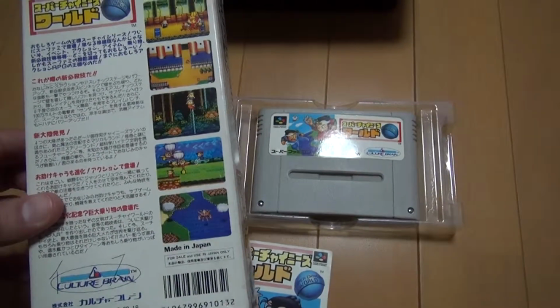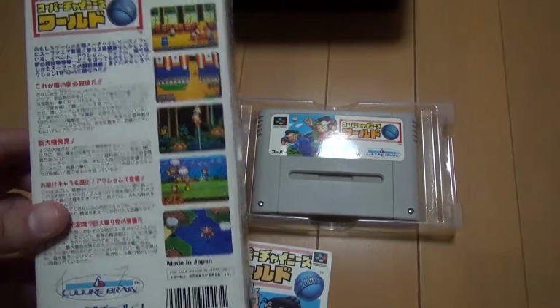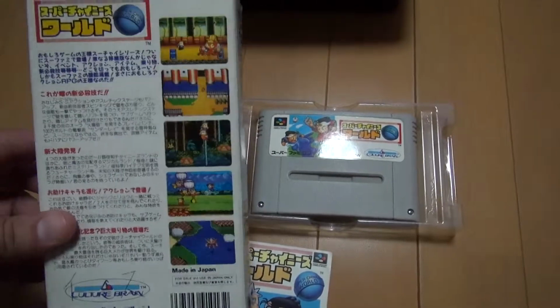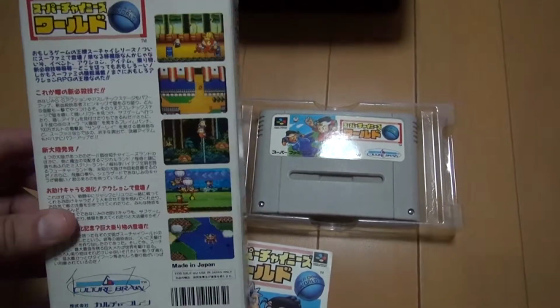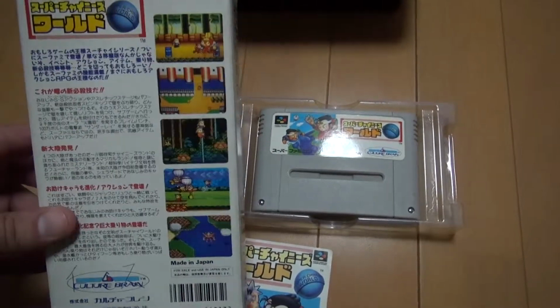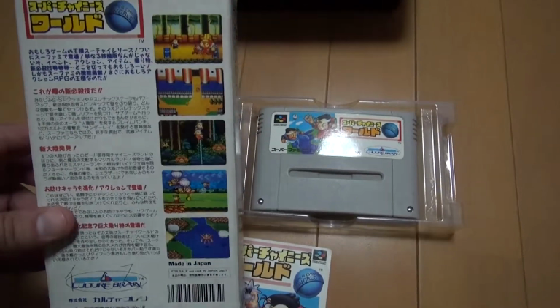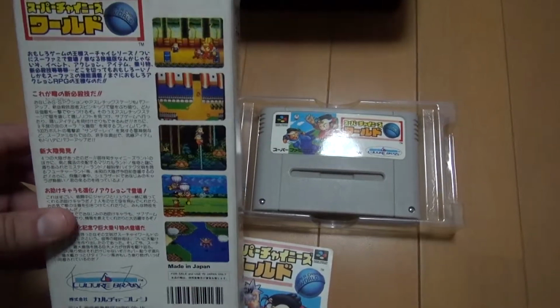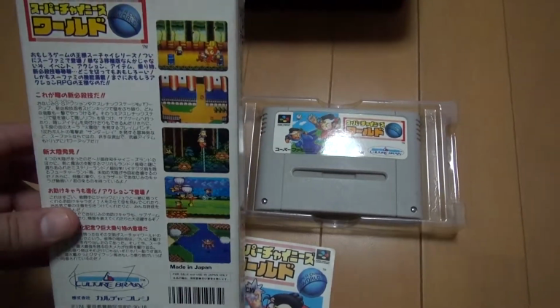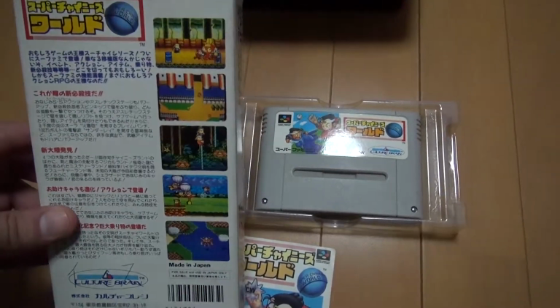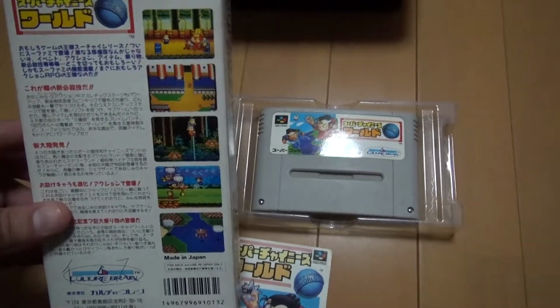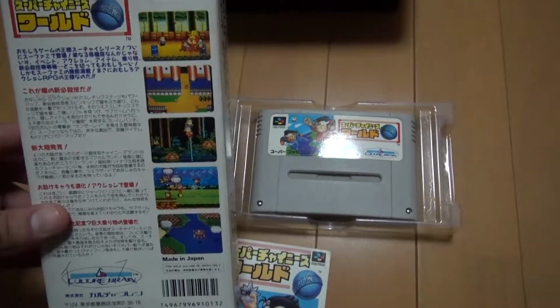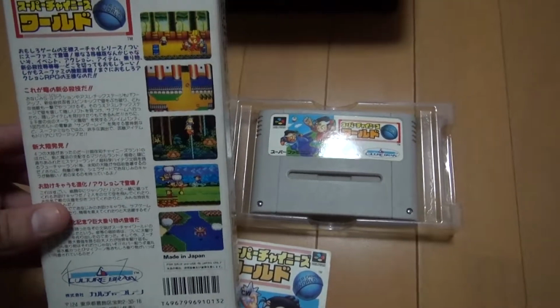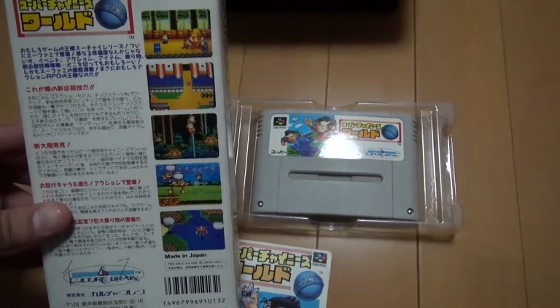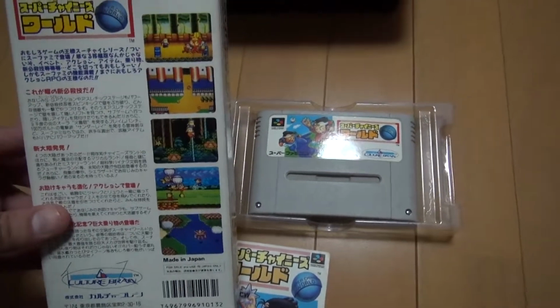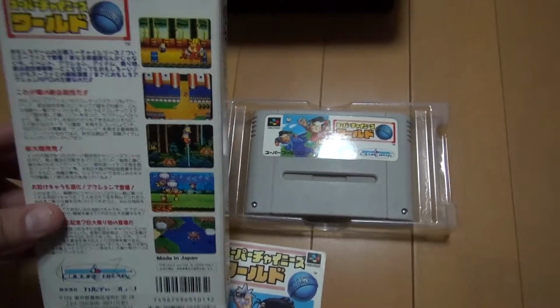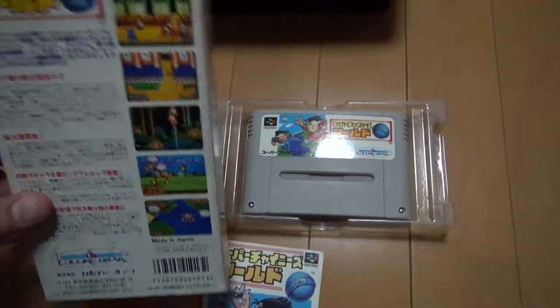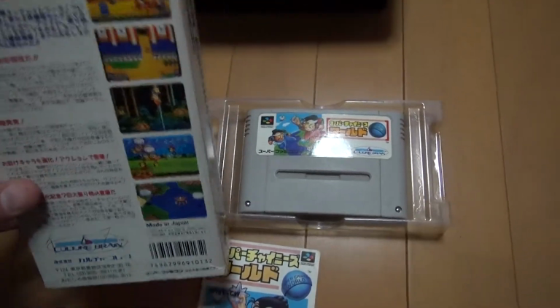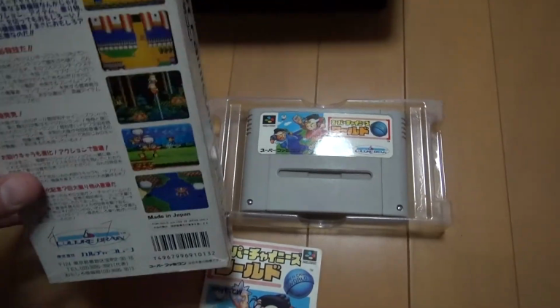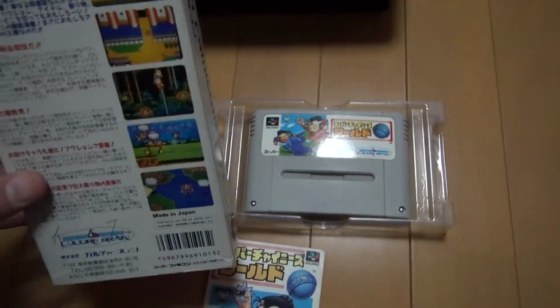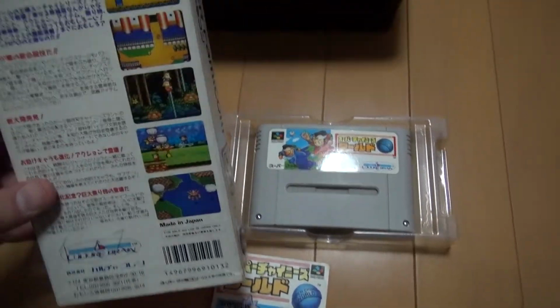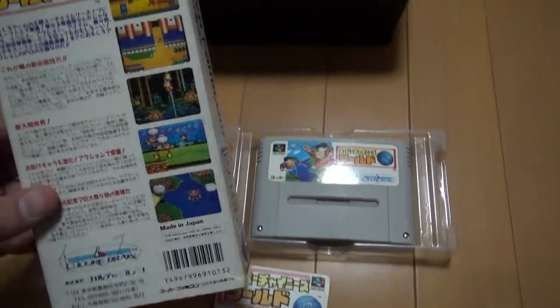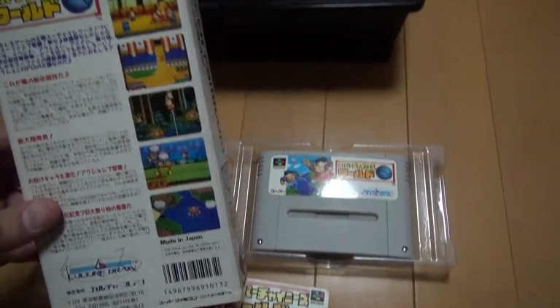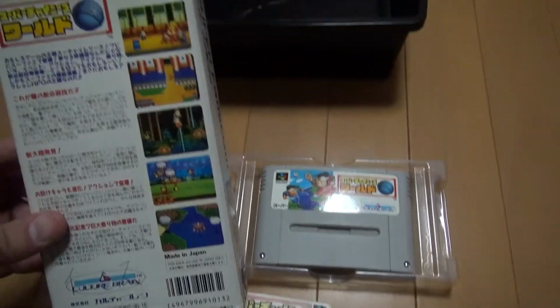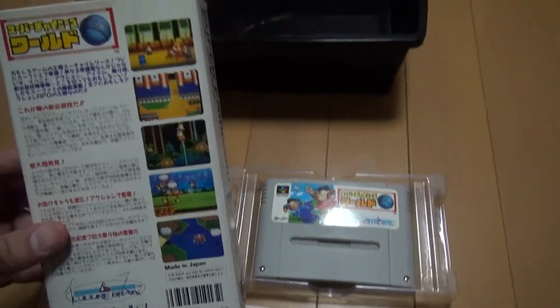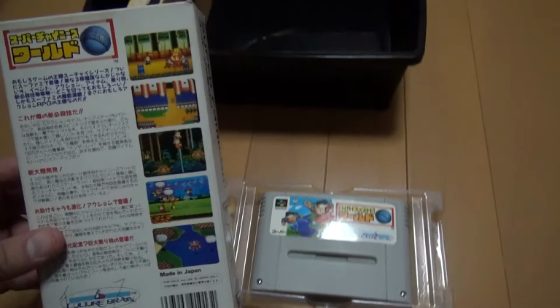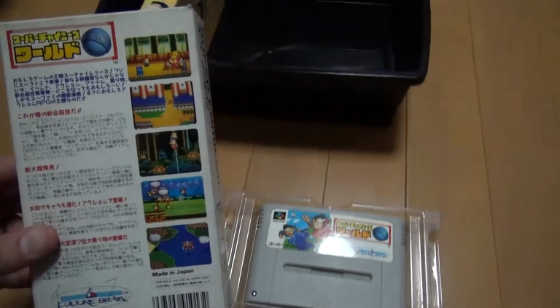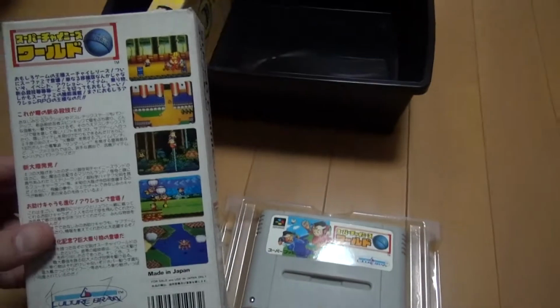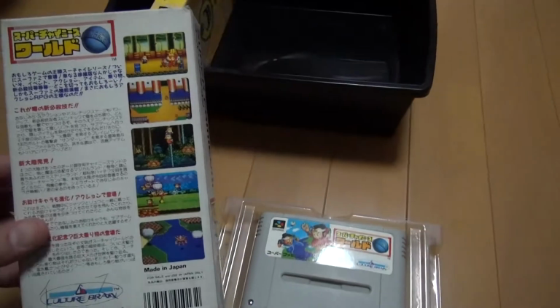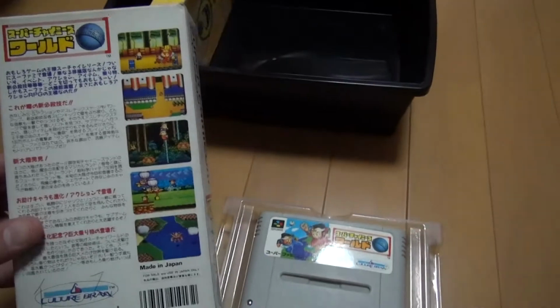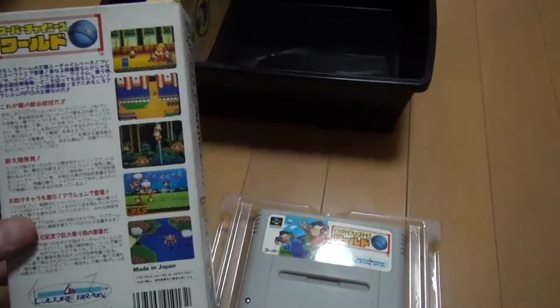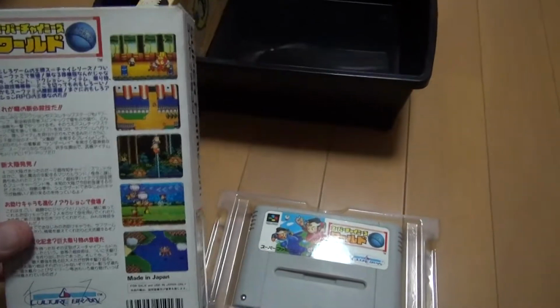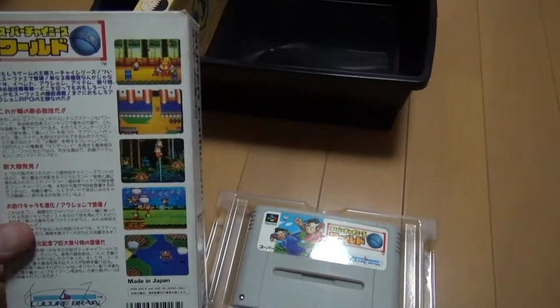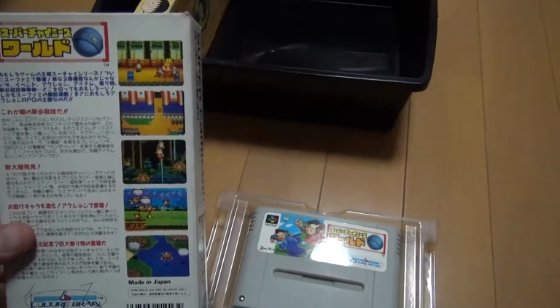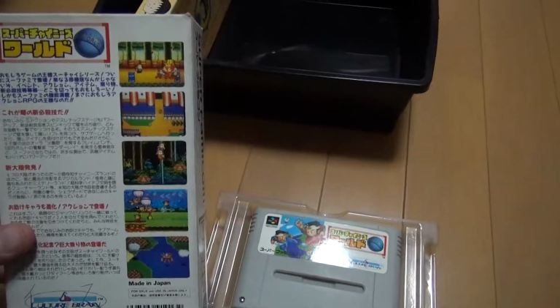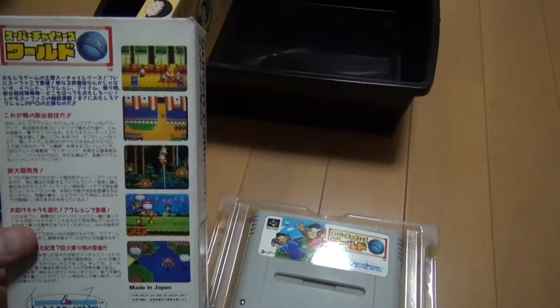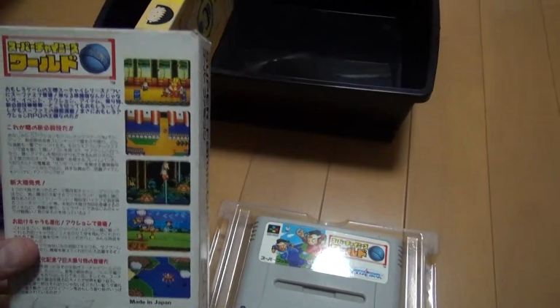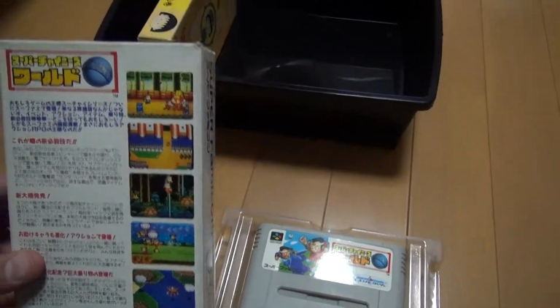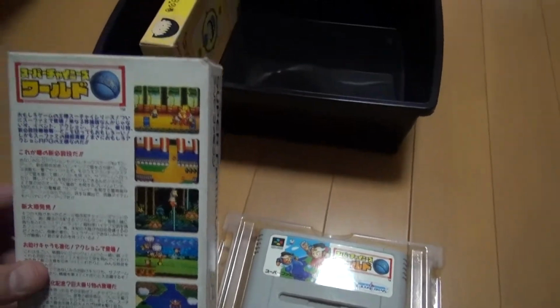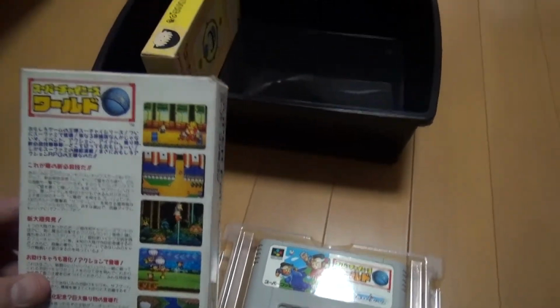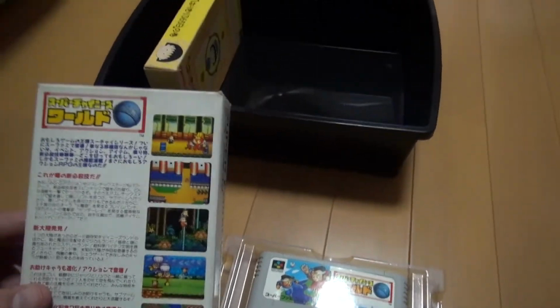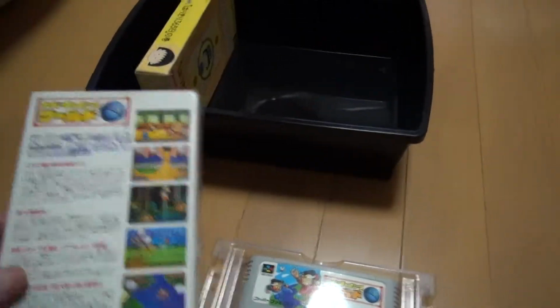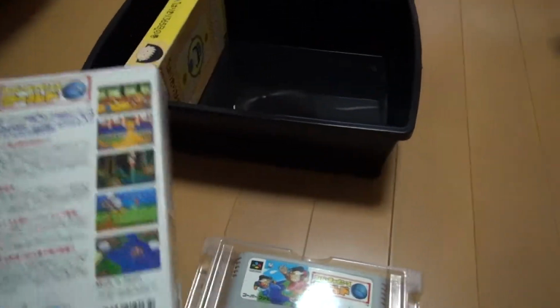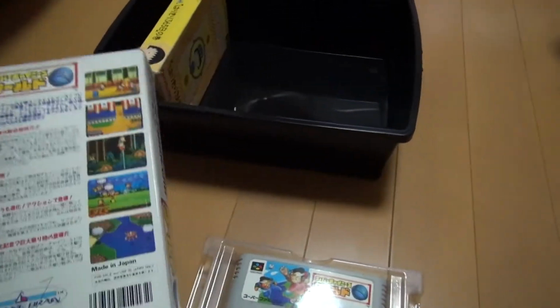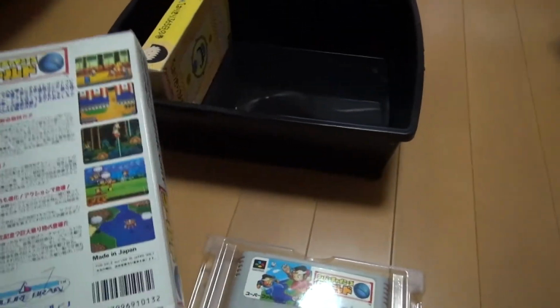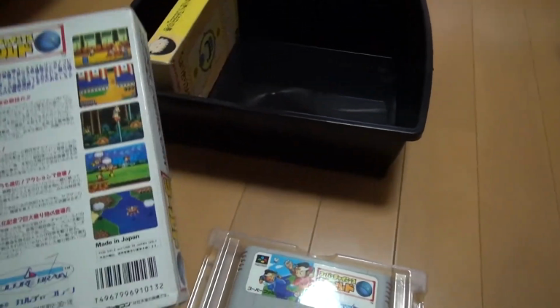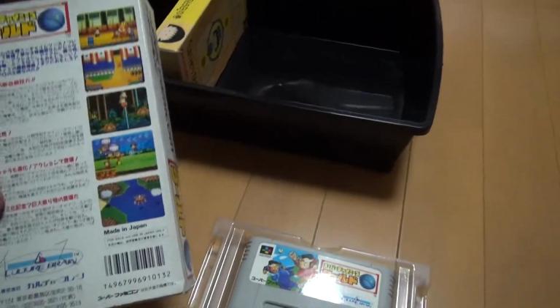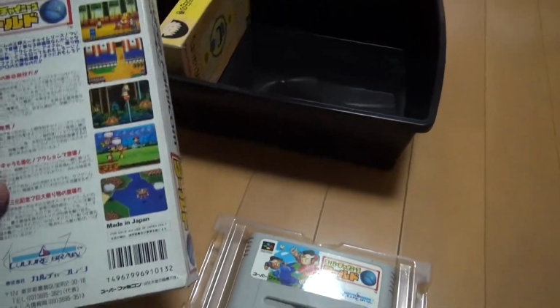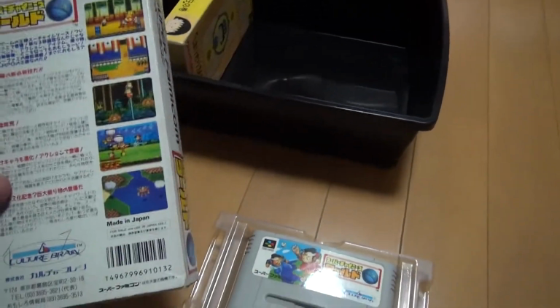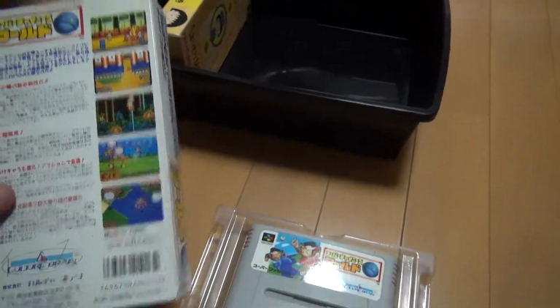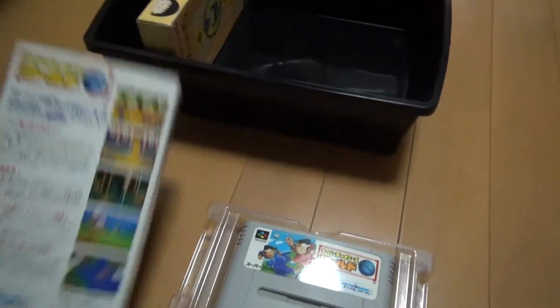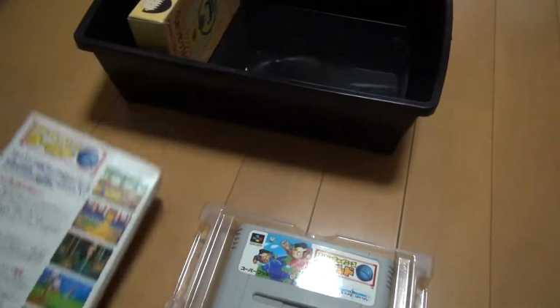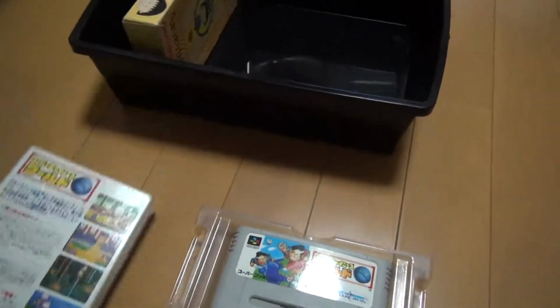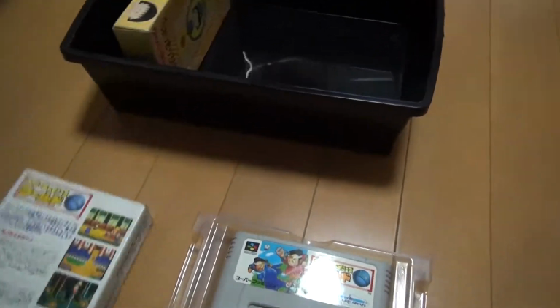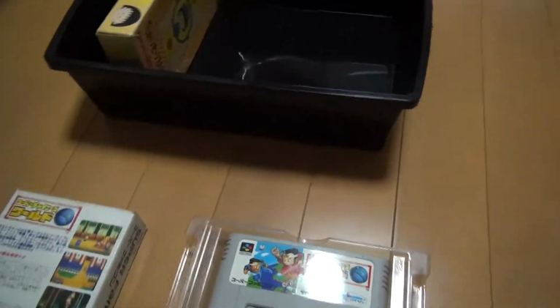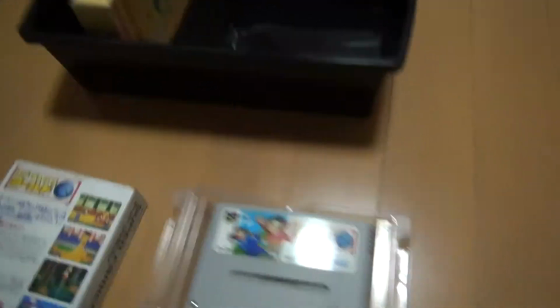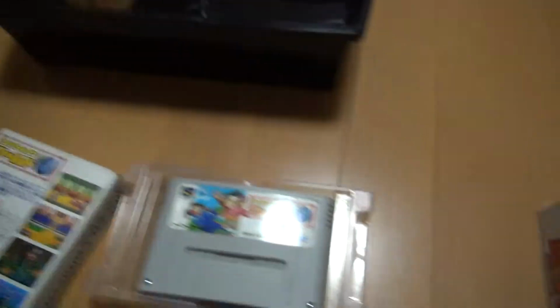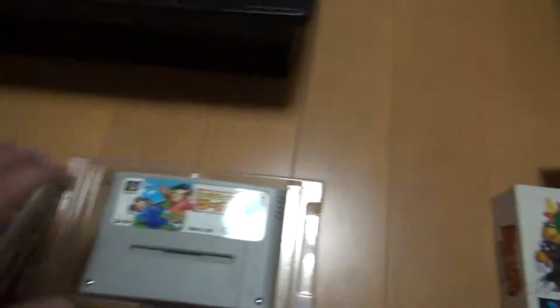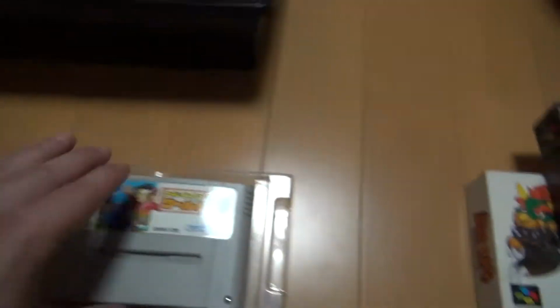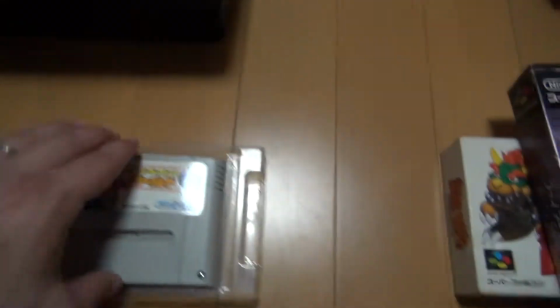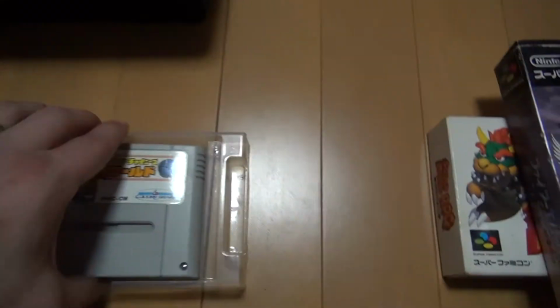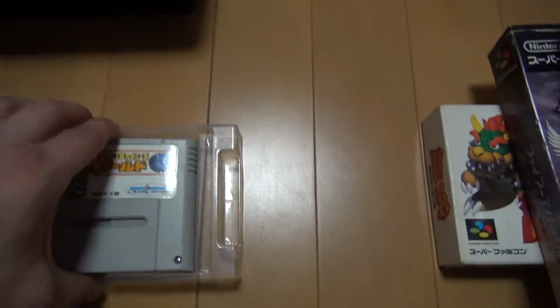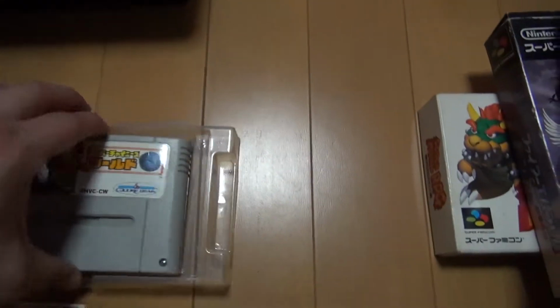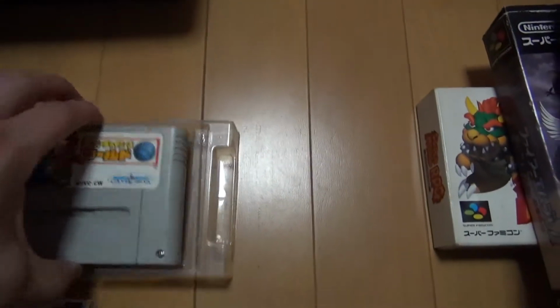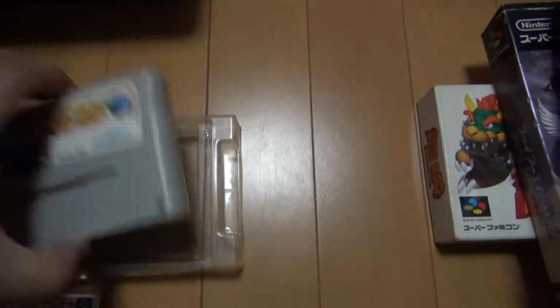They updated the gameplay, updated the graphics, and that's pretty much it for Super Chinese World.